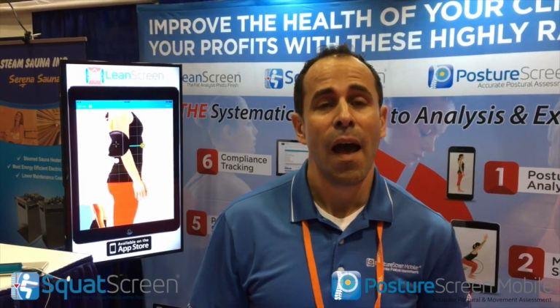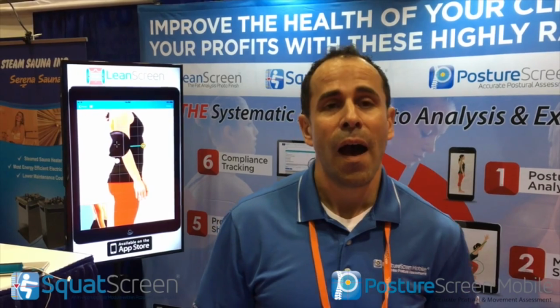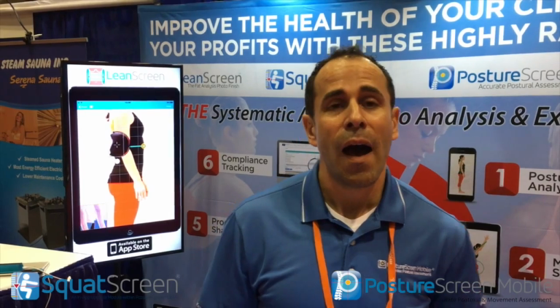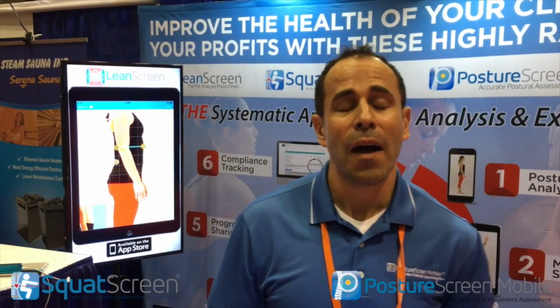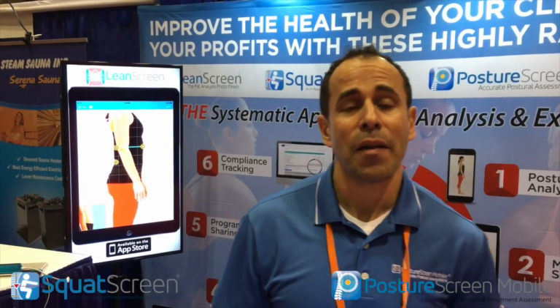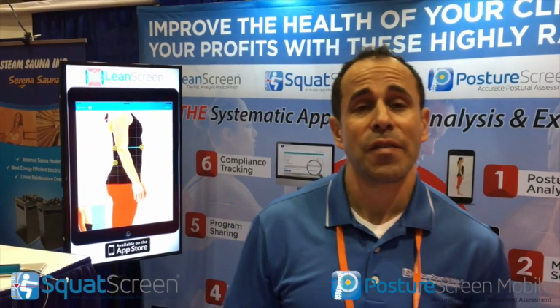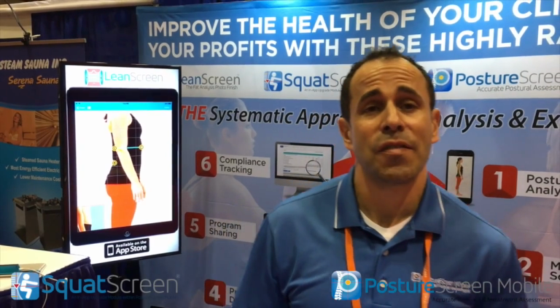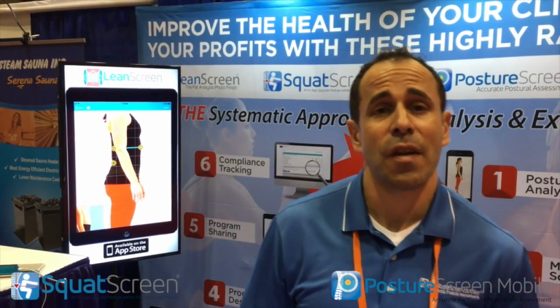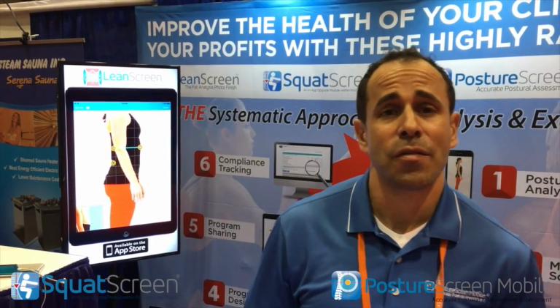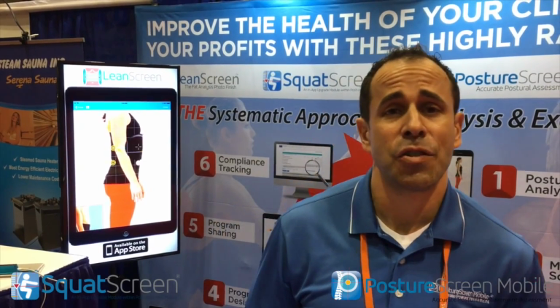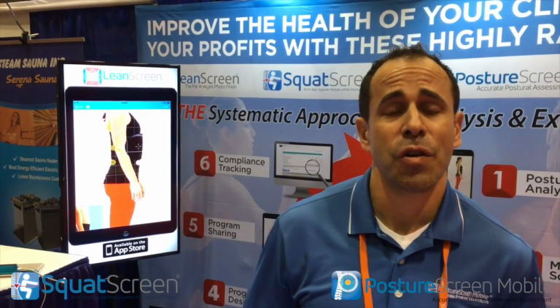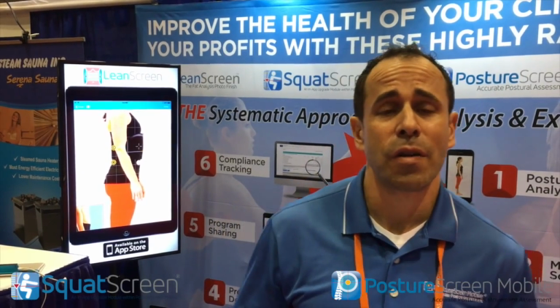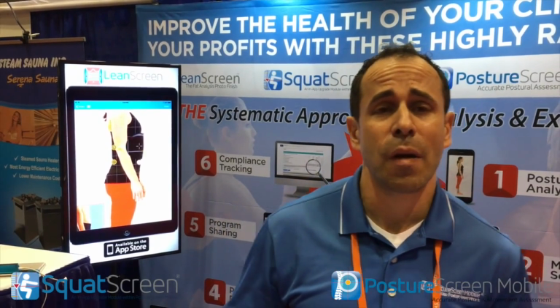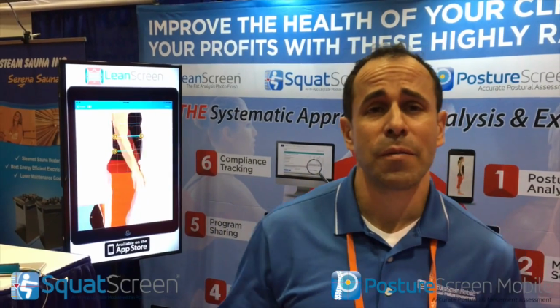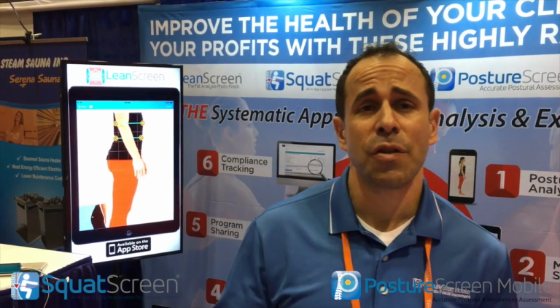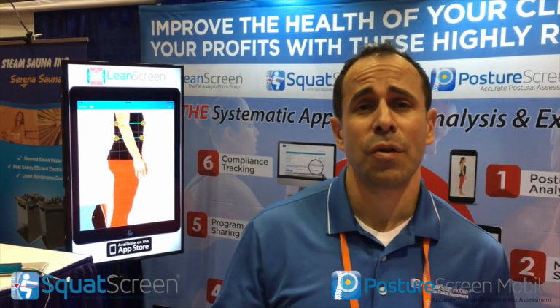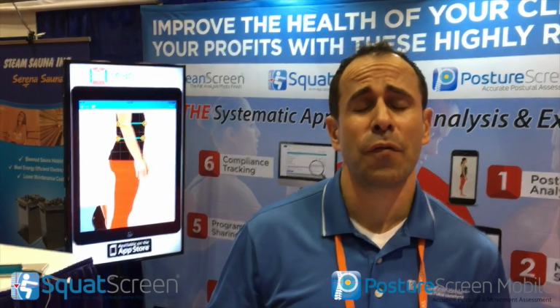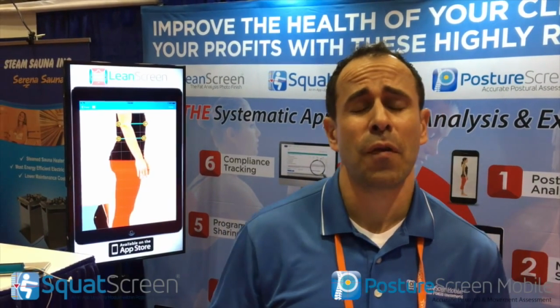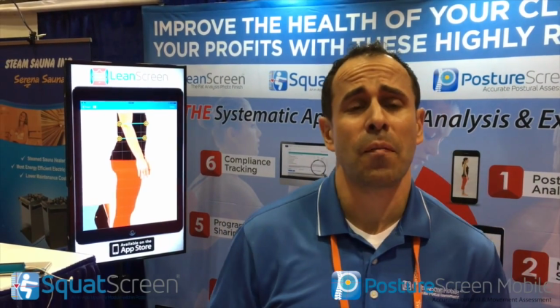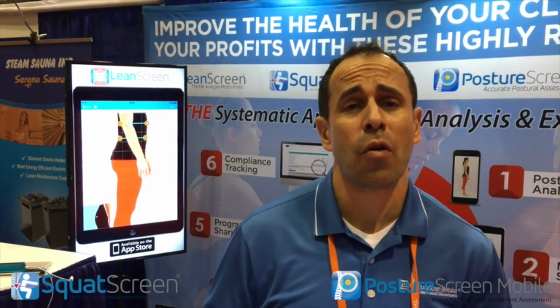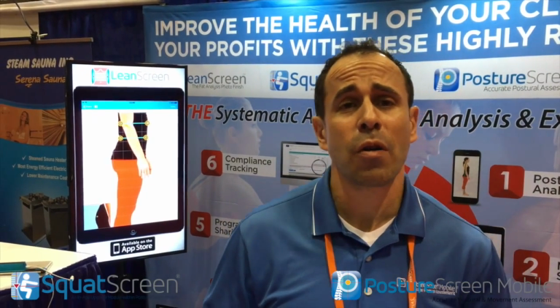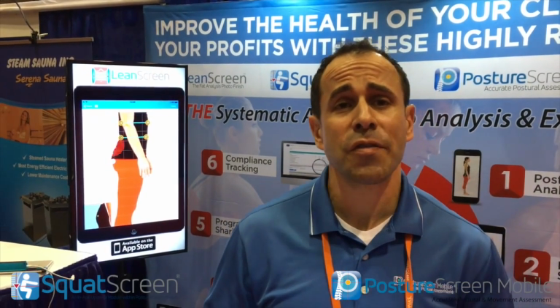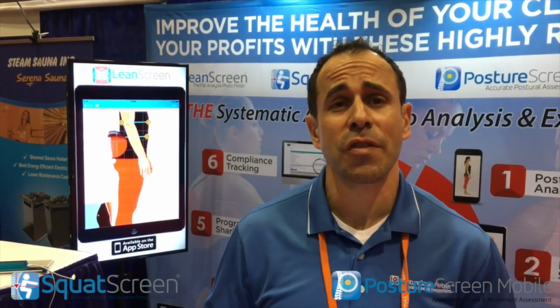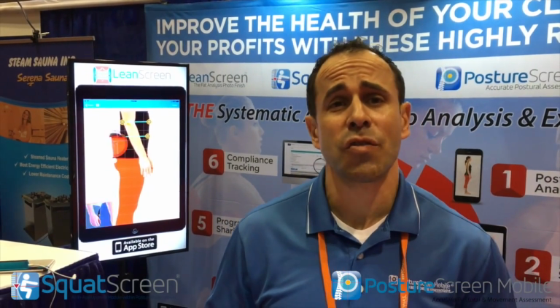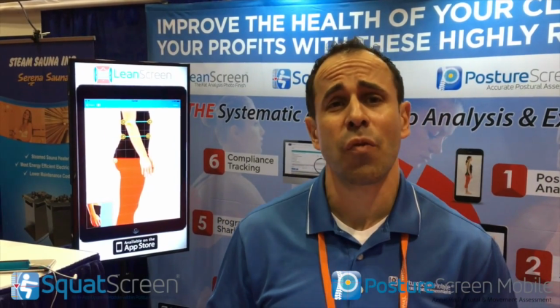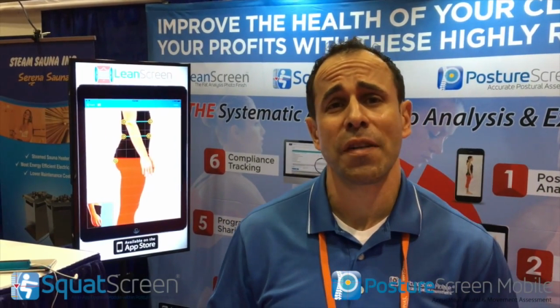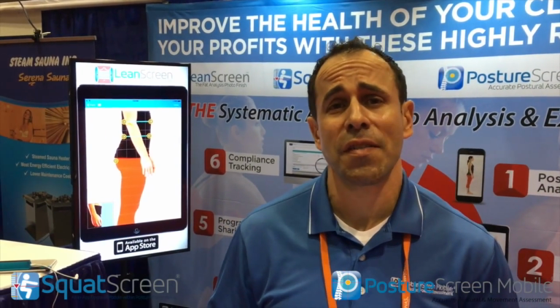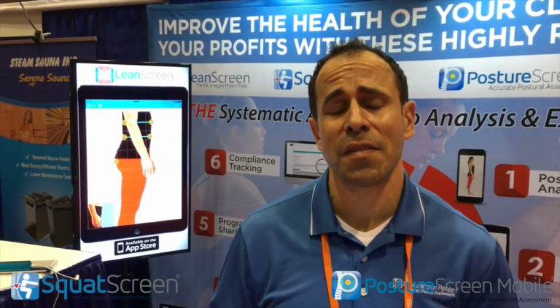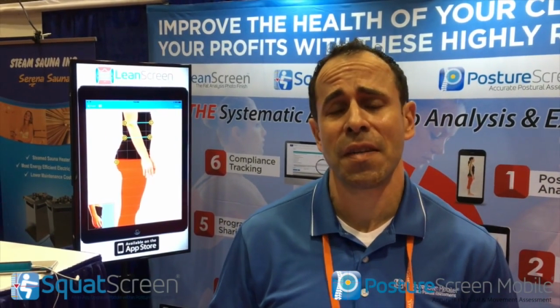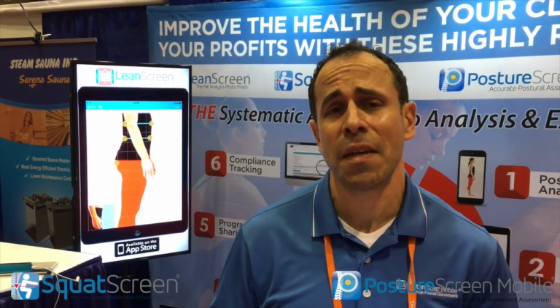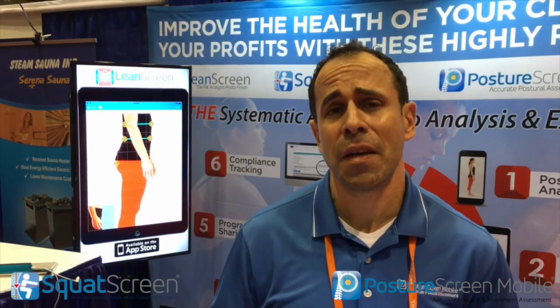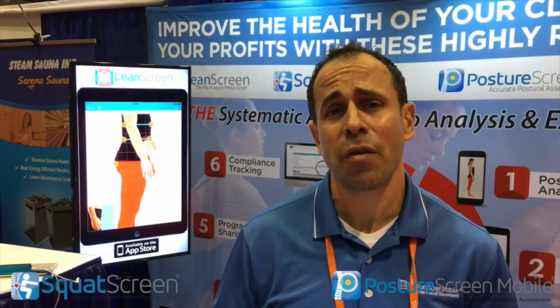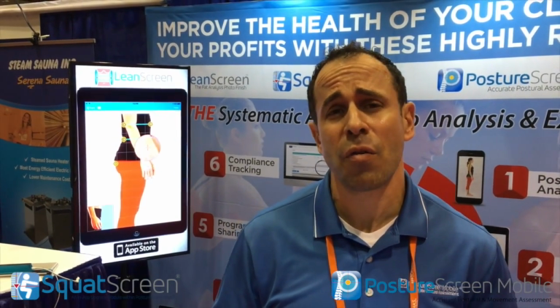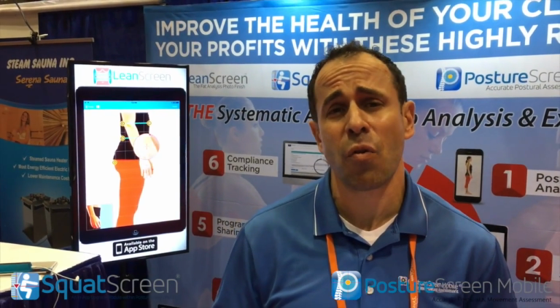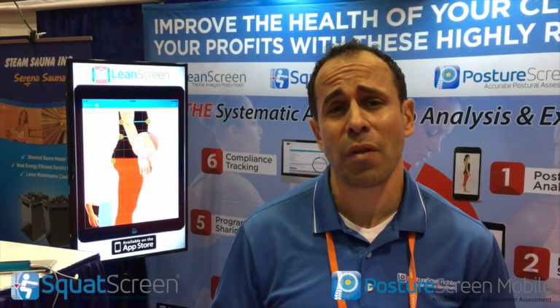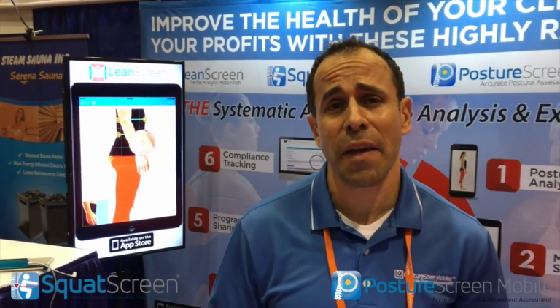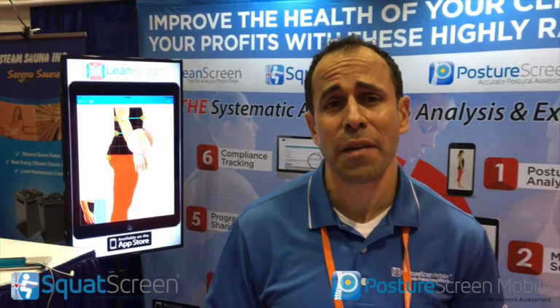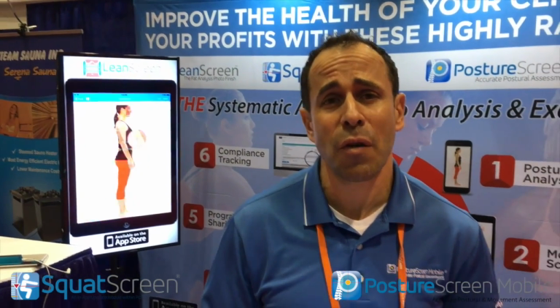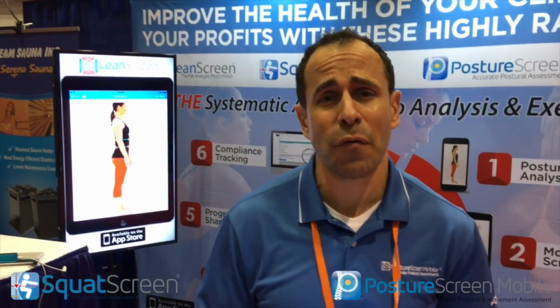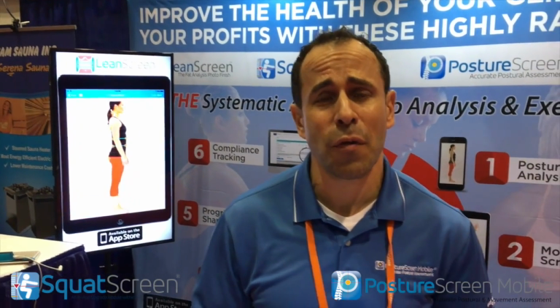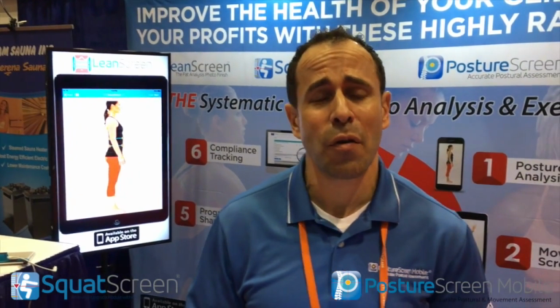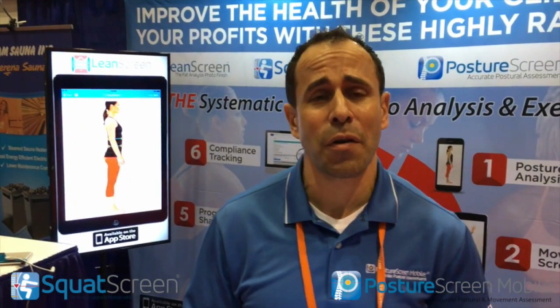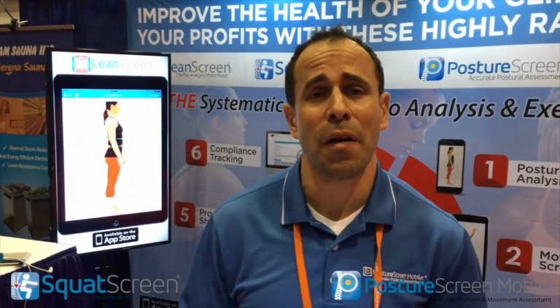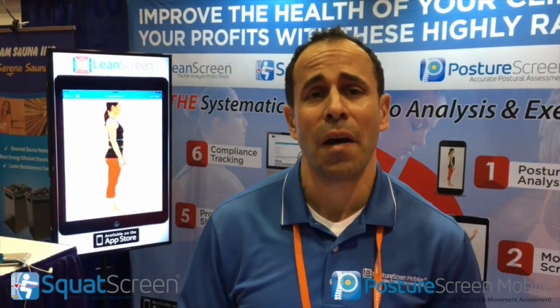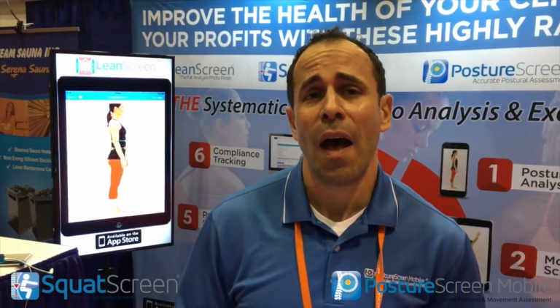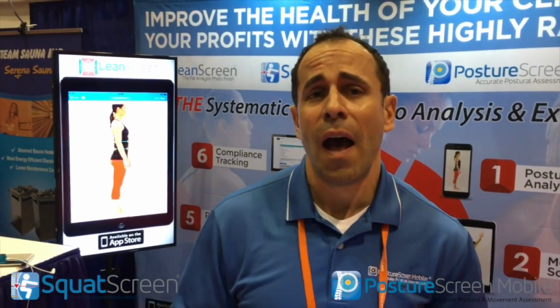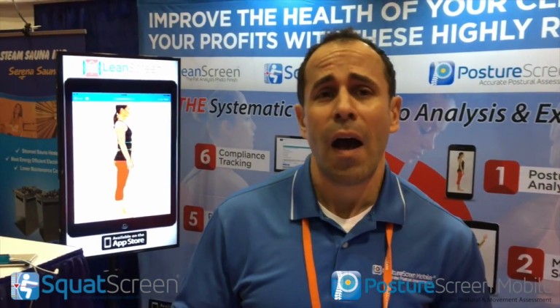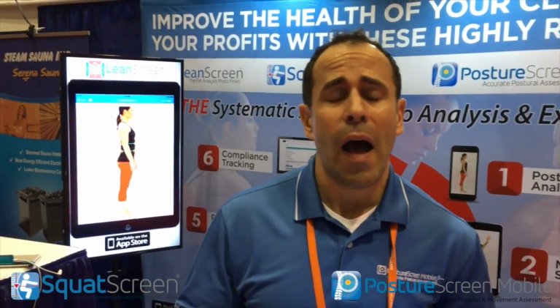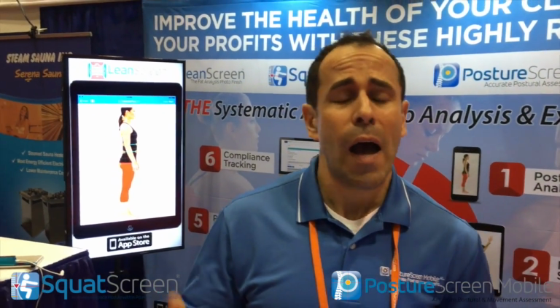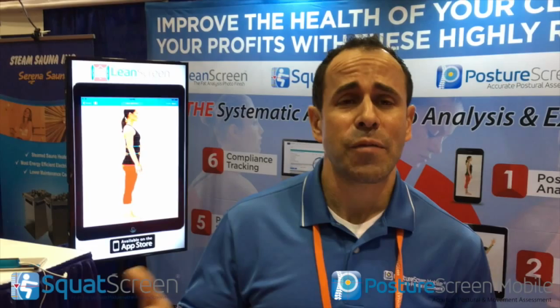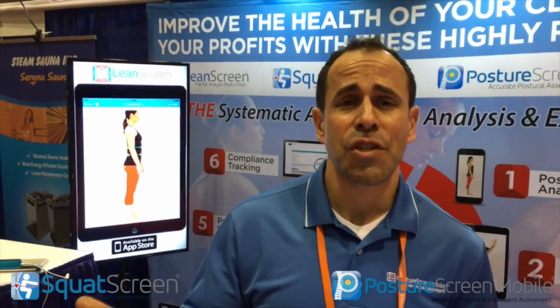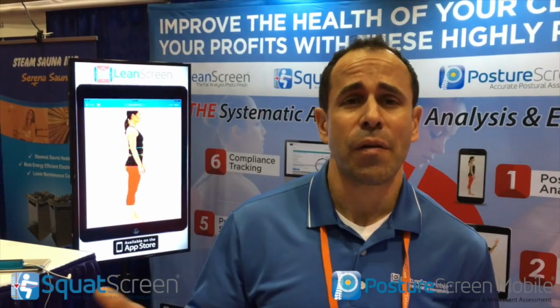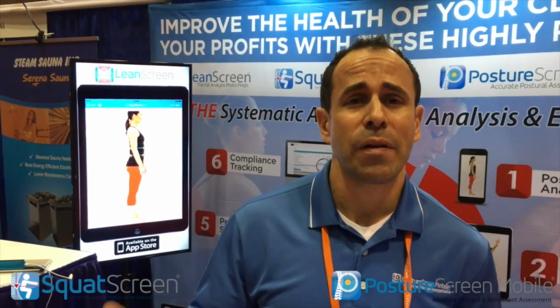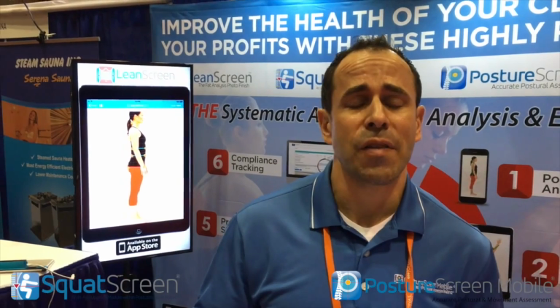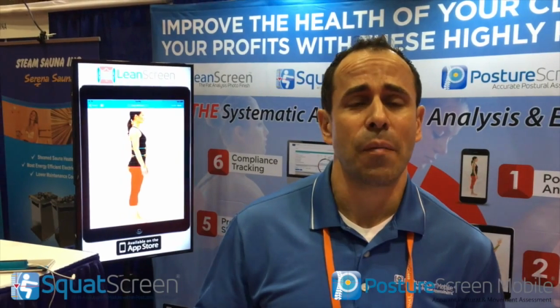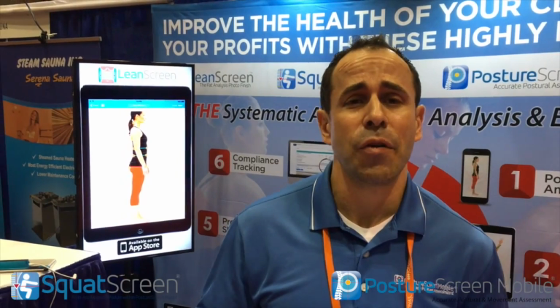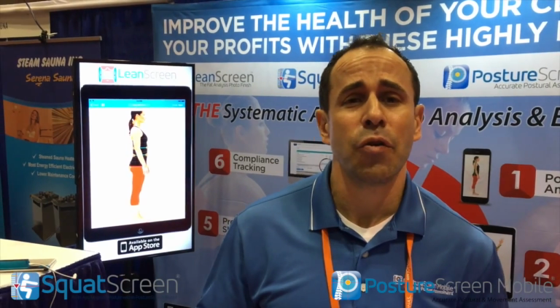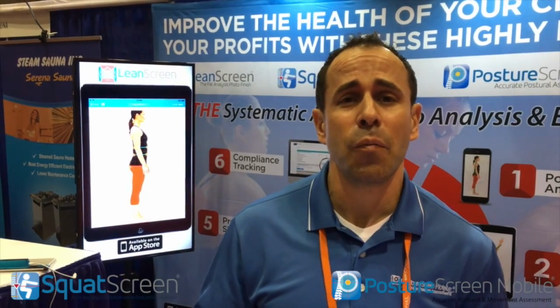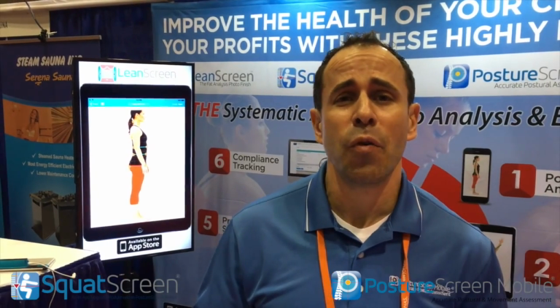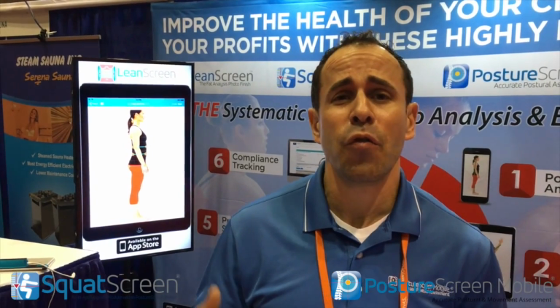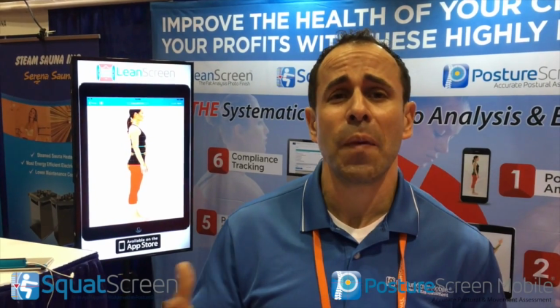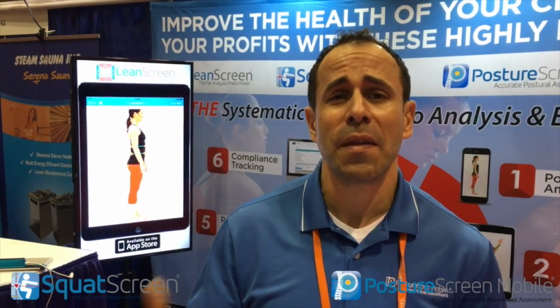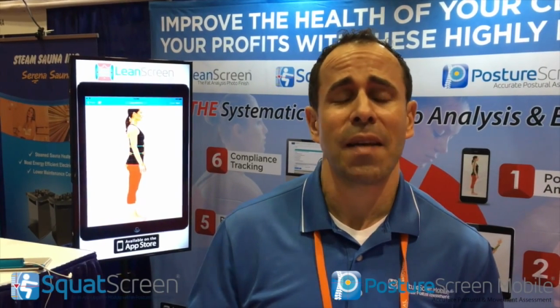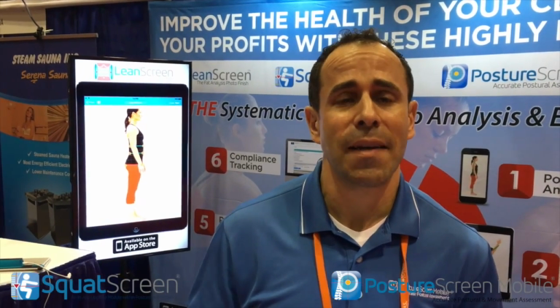Hi, this is Dr. Joe coming to you from URSA 2016 here in Orlando, Florida. I'm sharing some new movement technology.